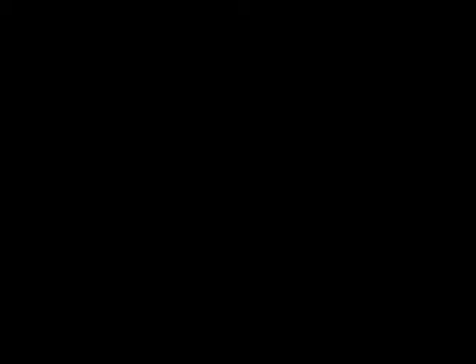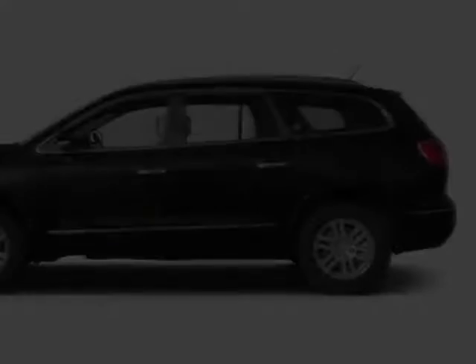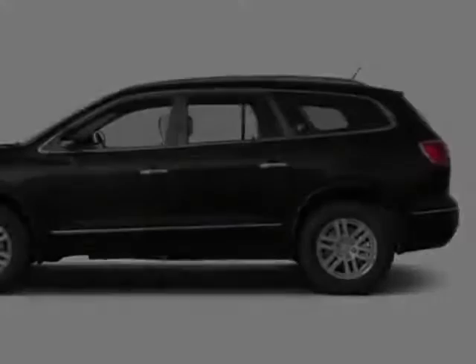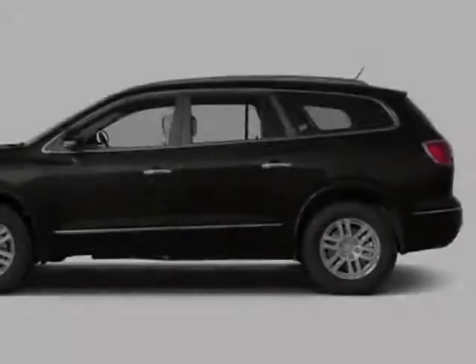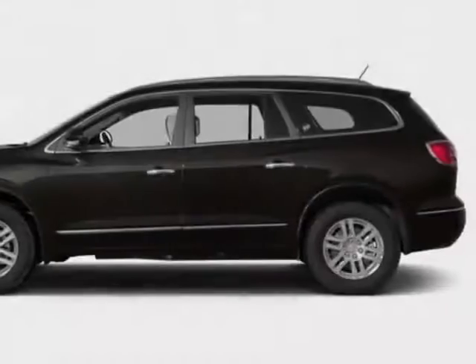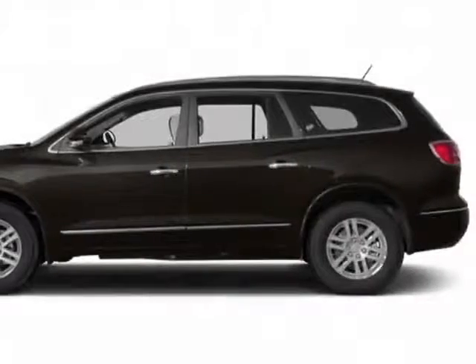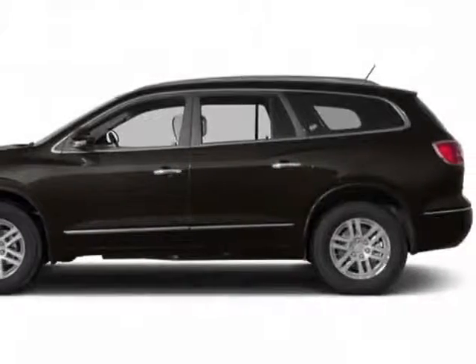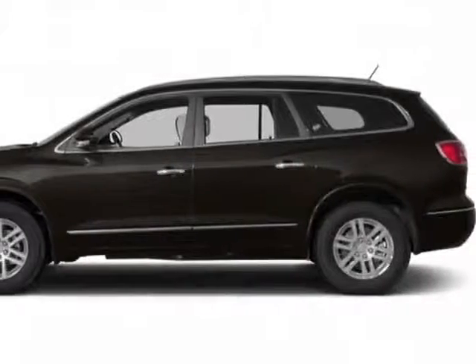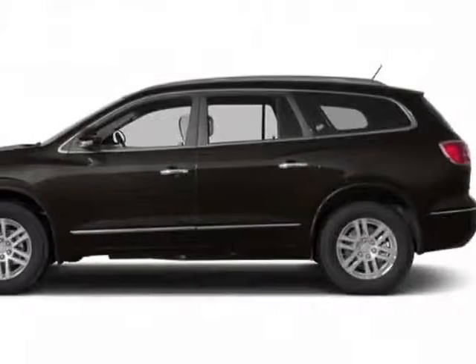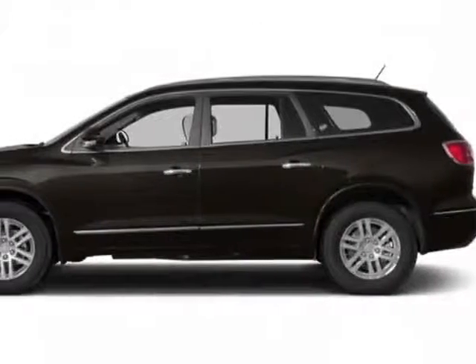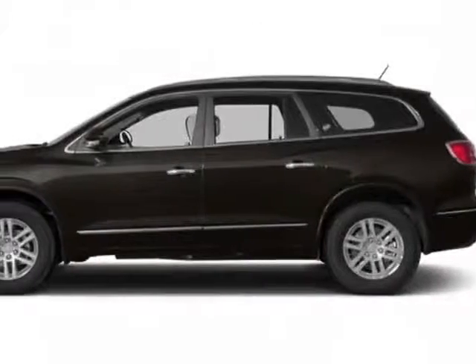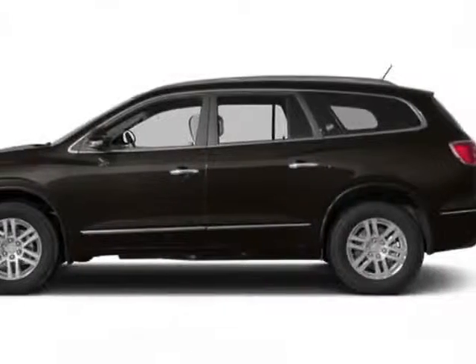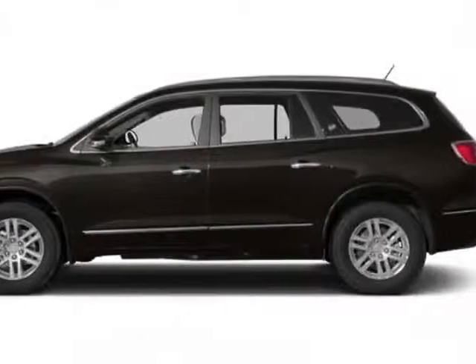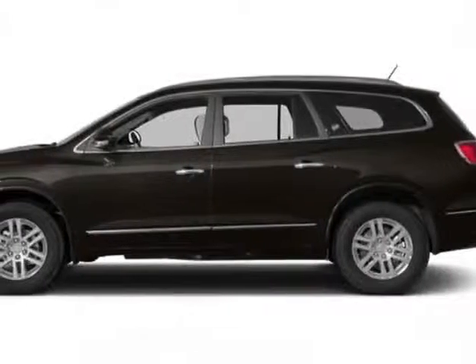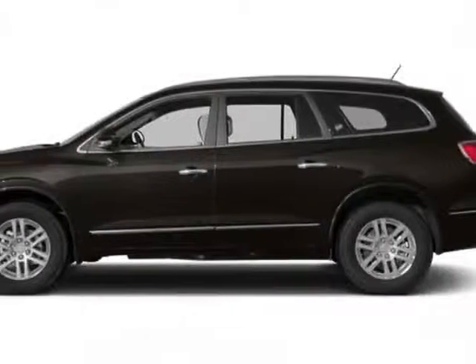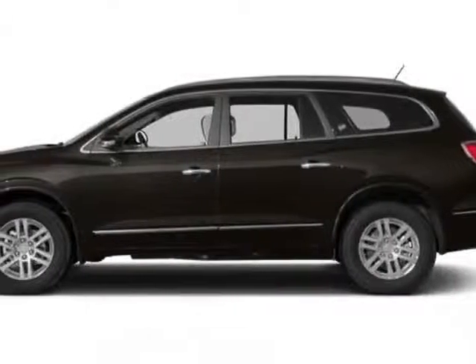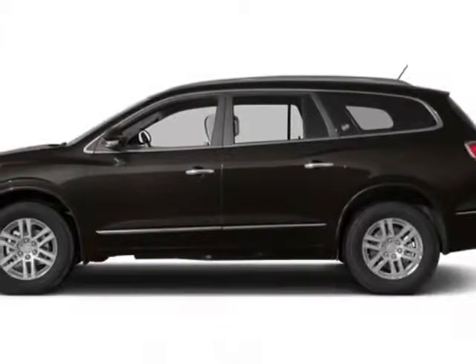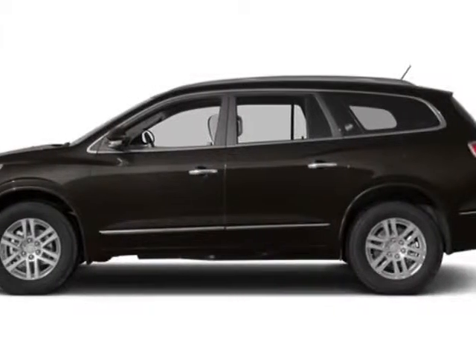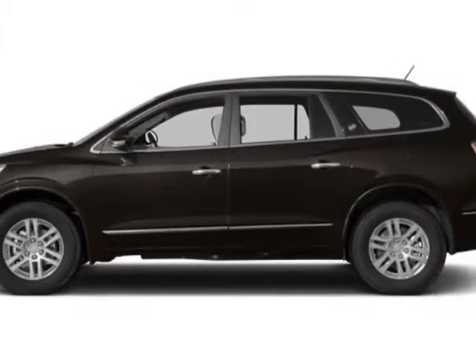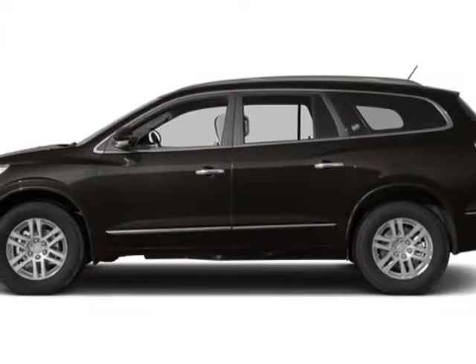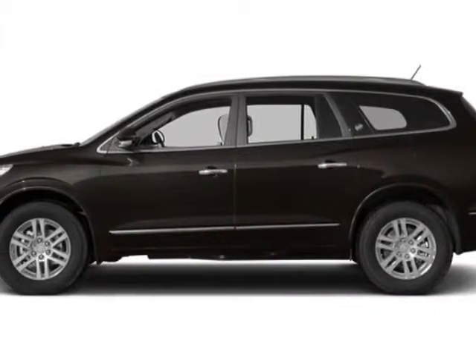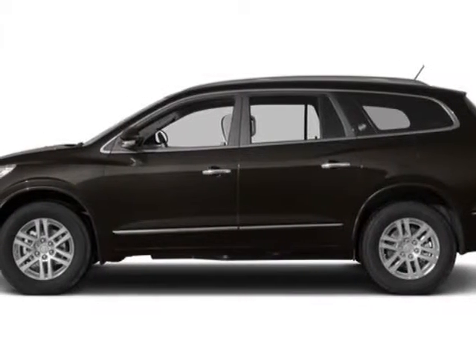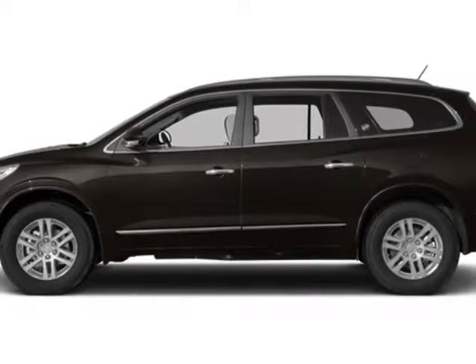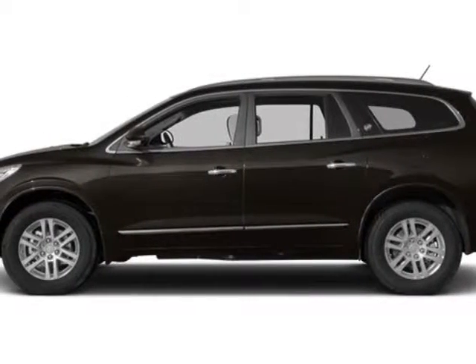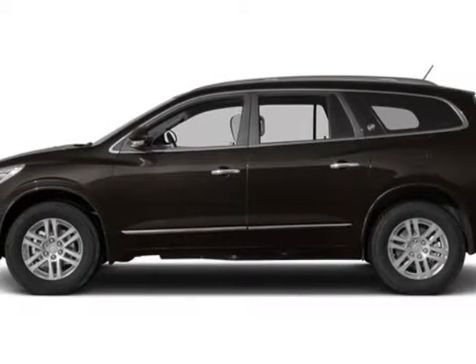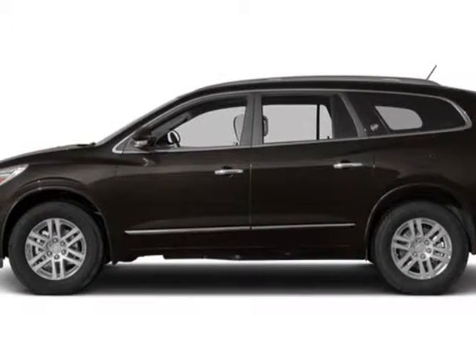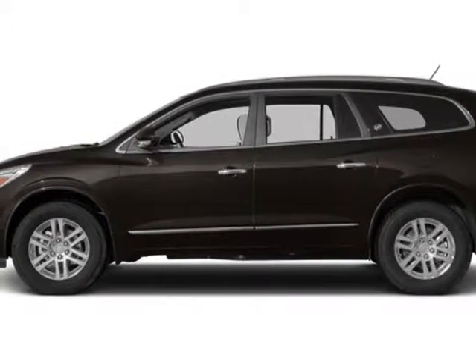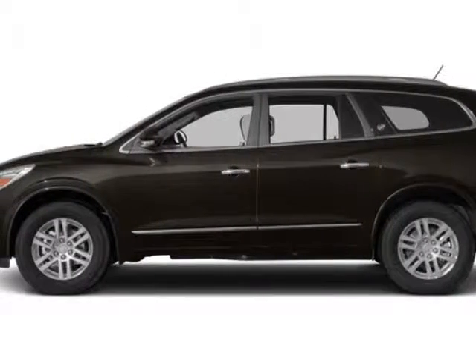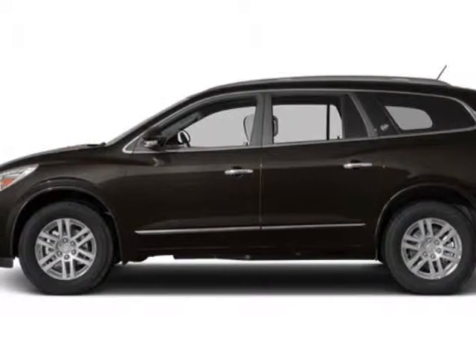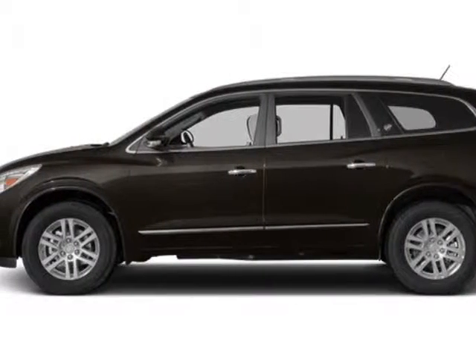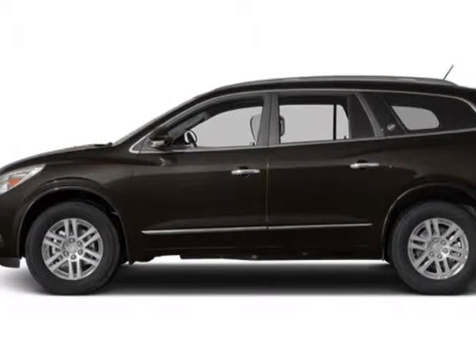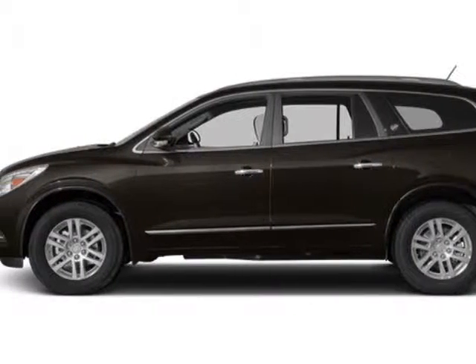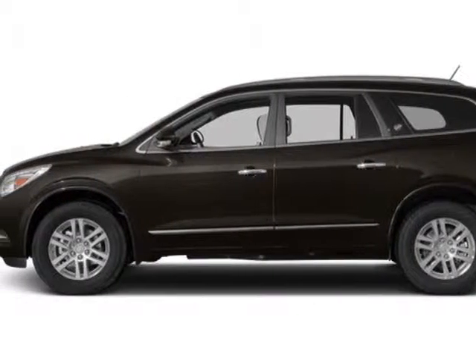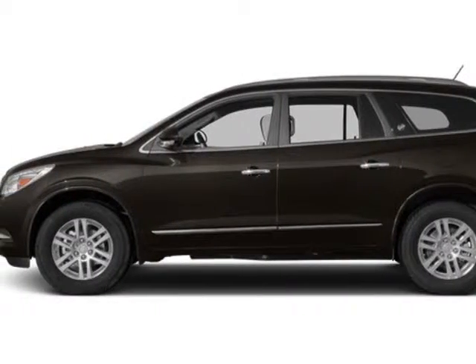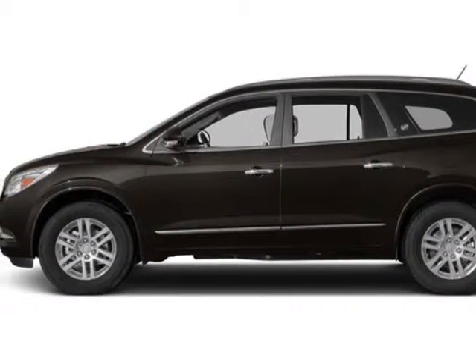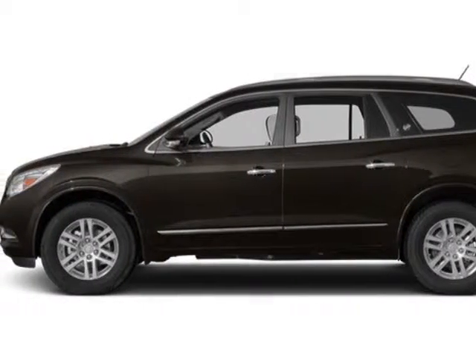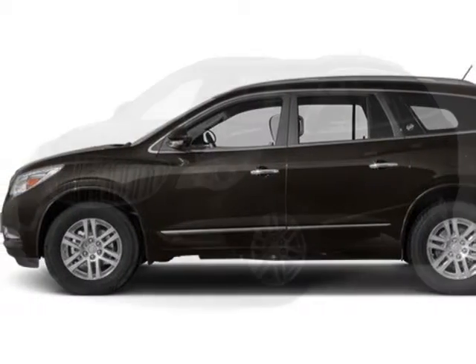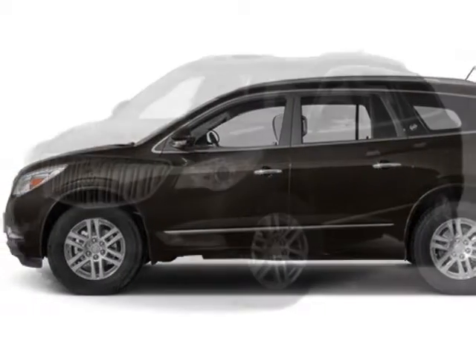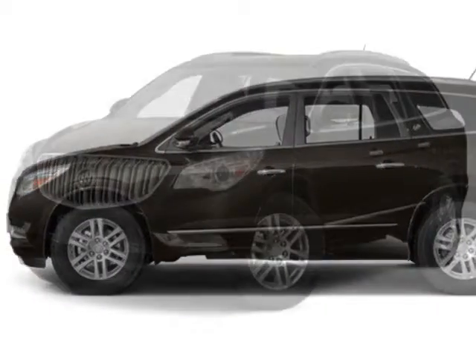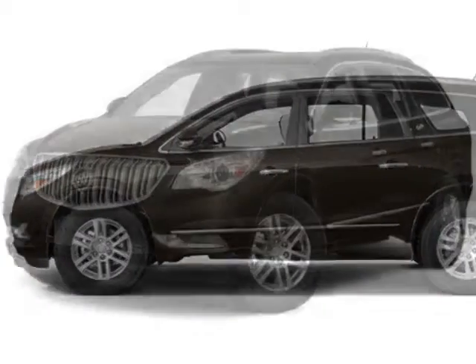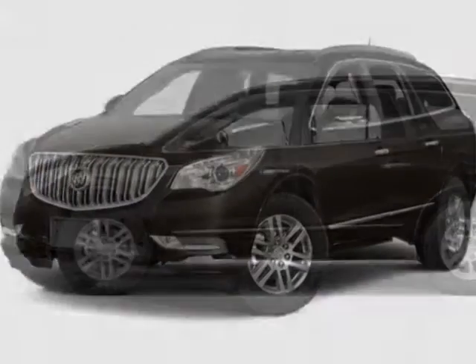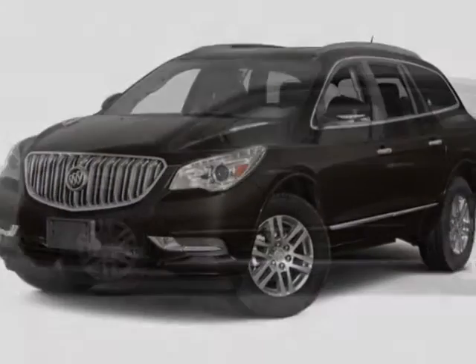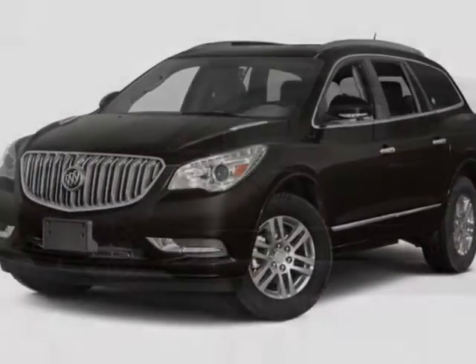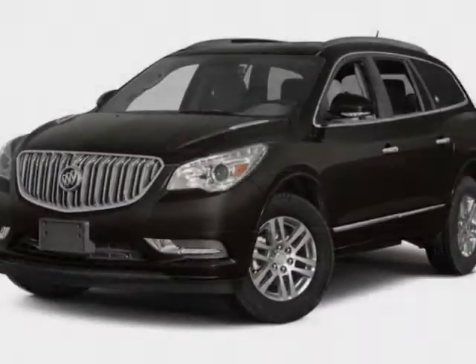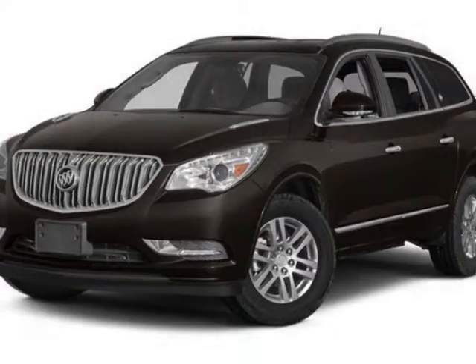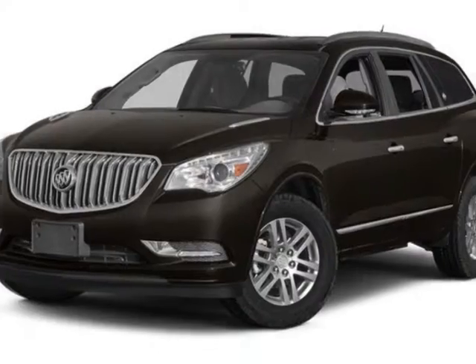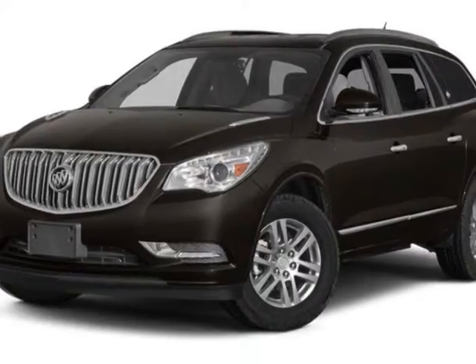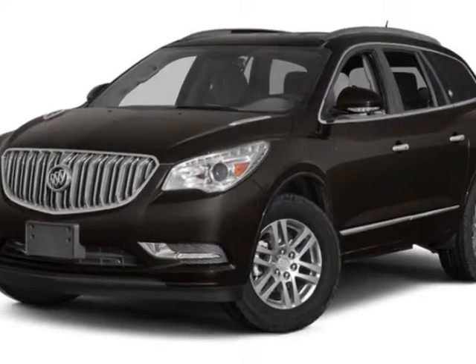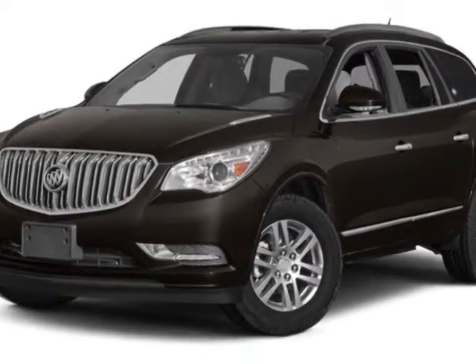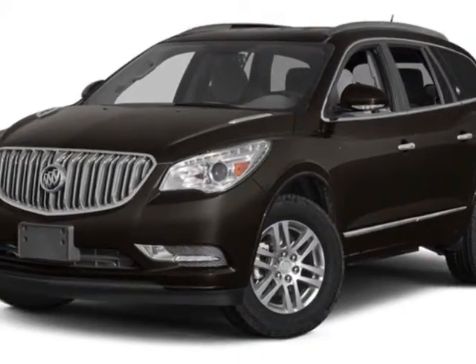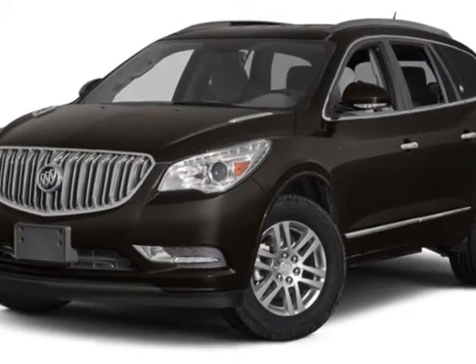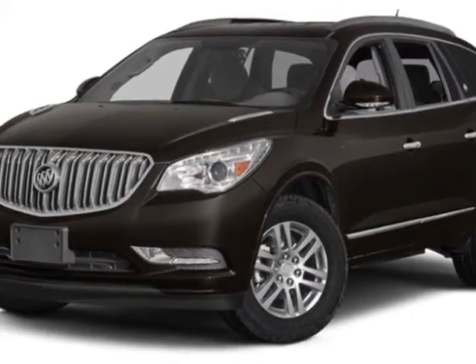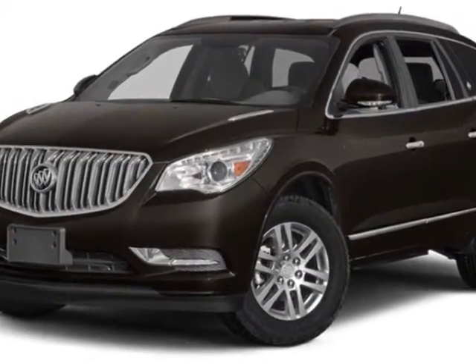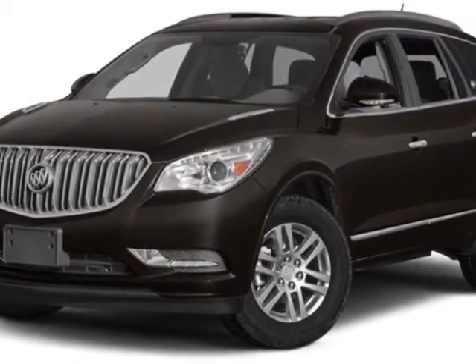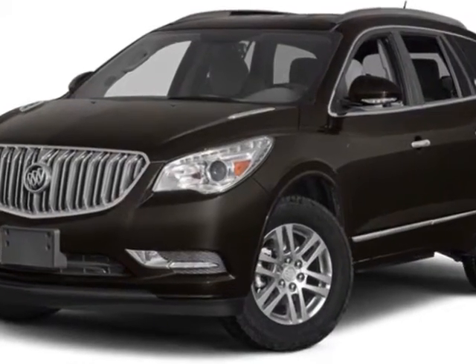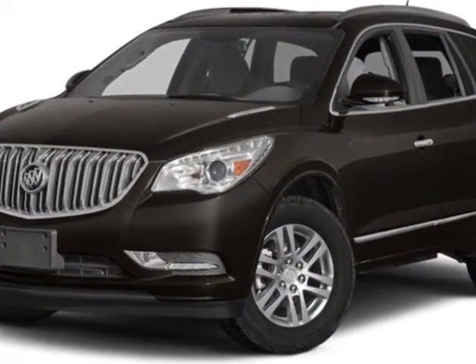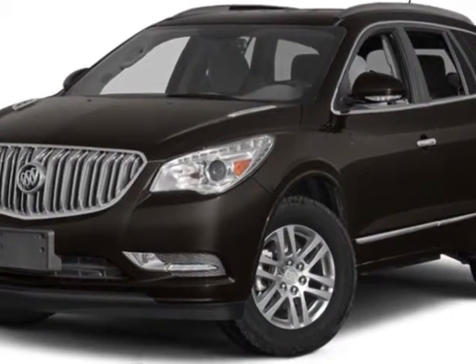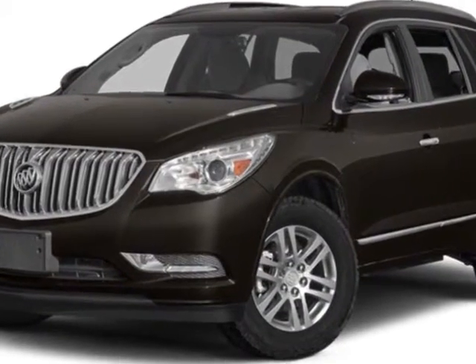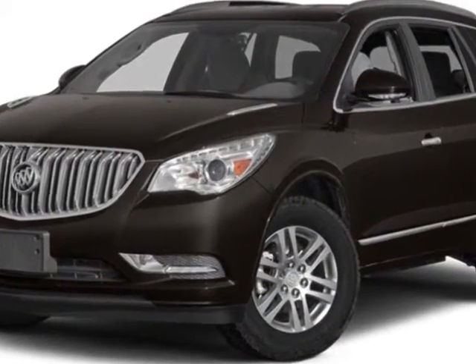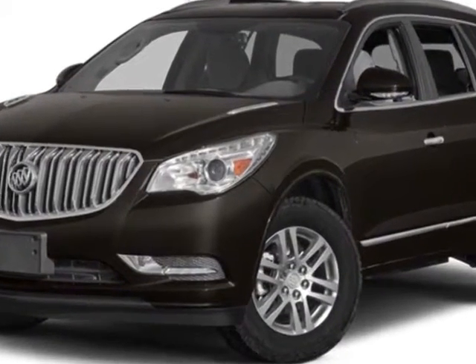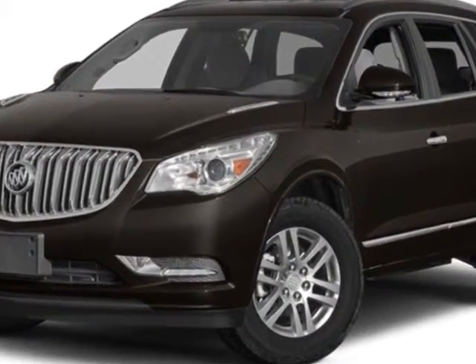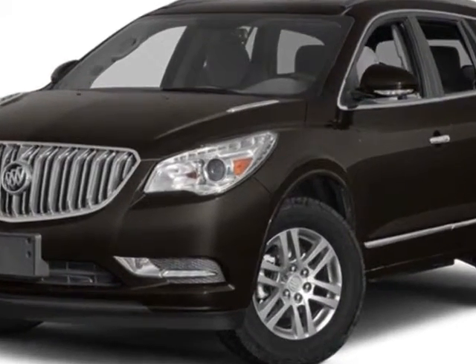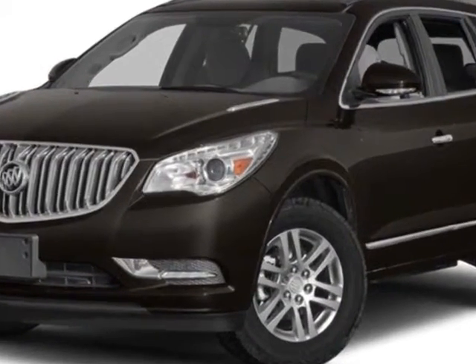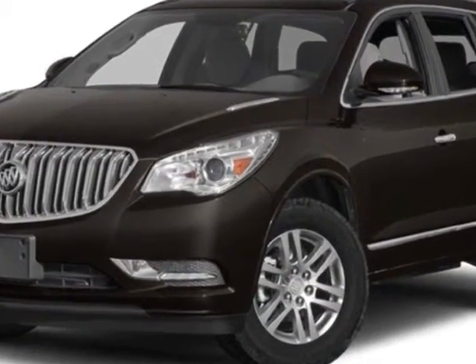Come take a look at this new 2014 Buick Enclave. For your protection, this vehicle has a full factory warranty.